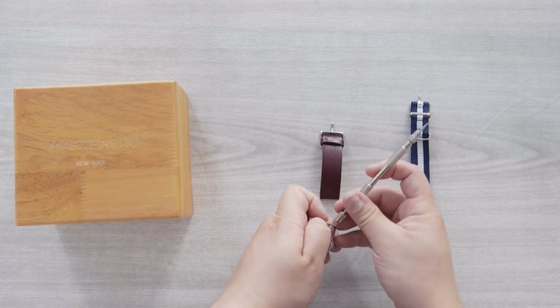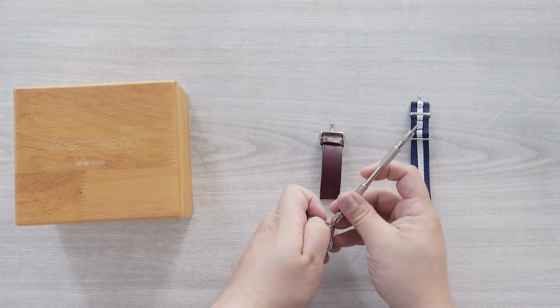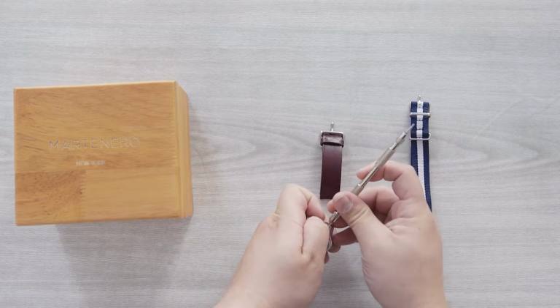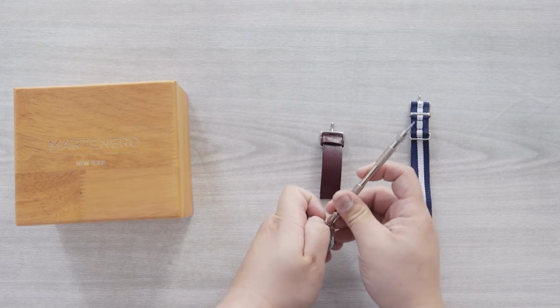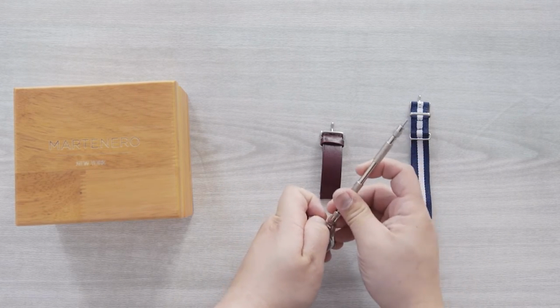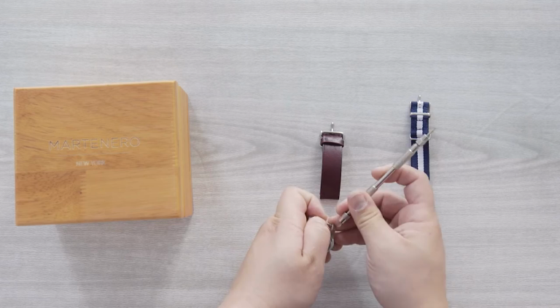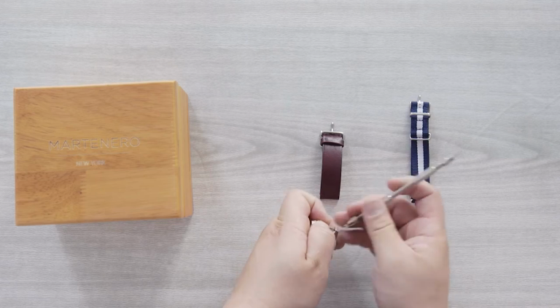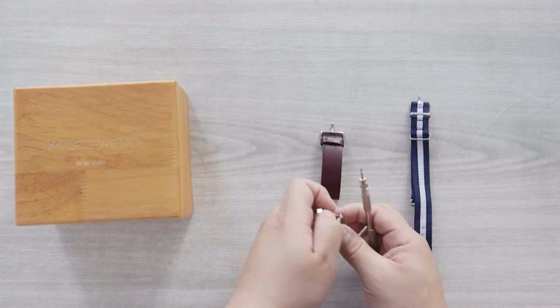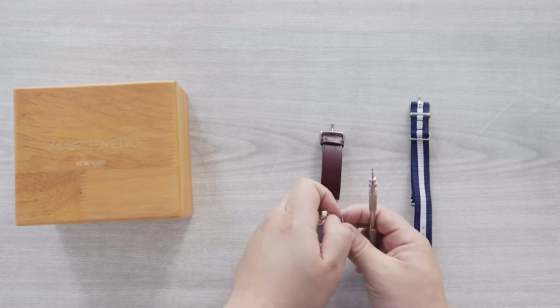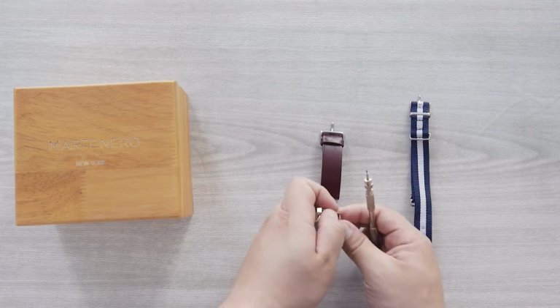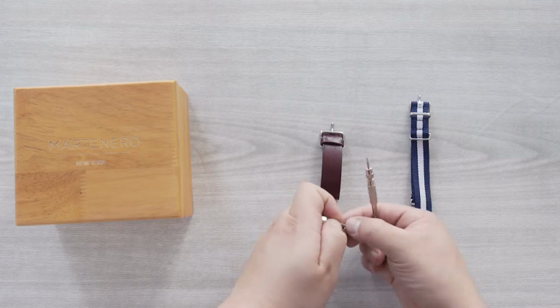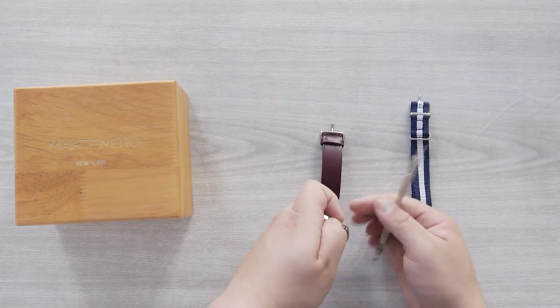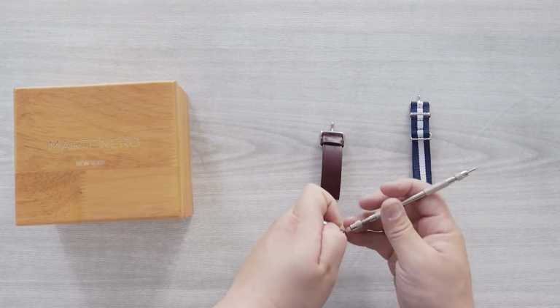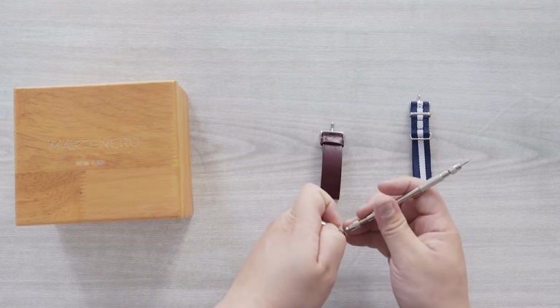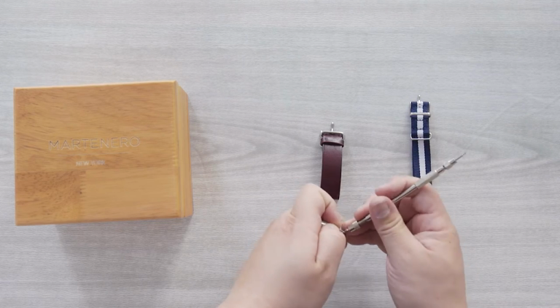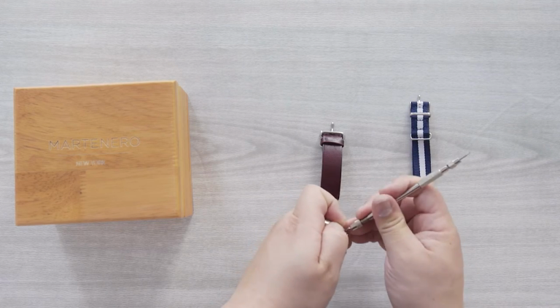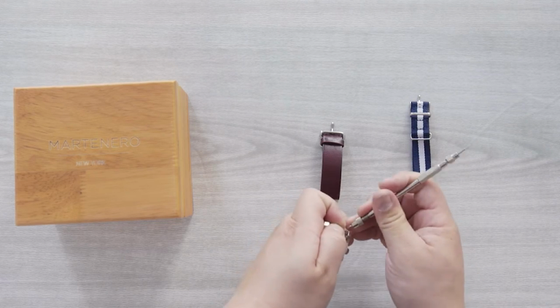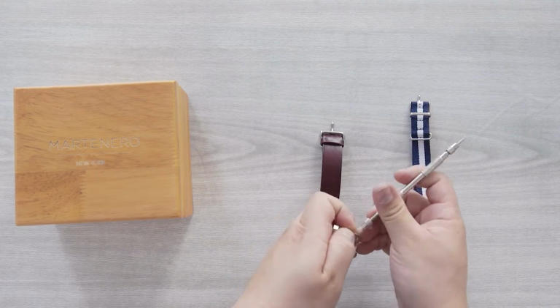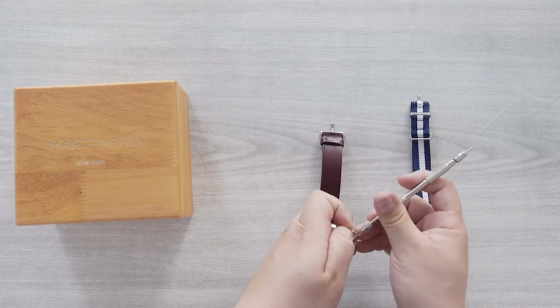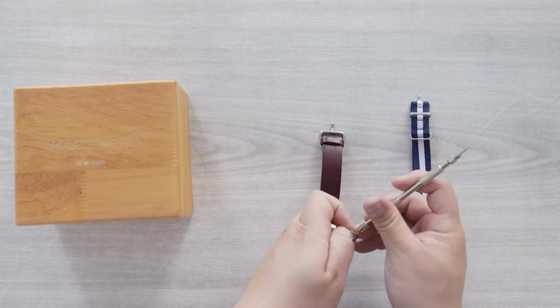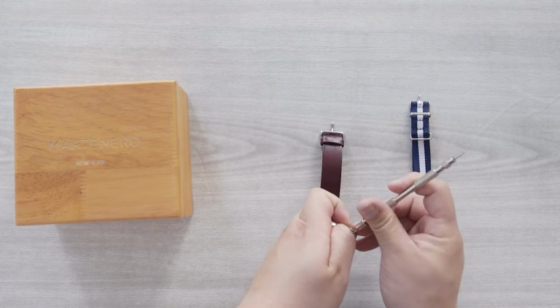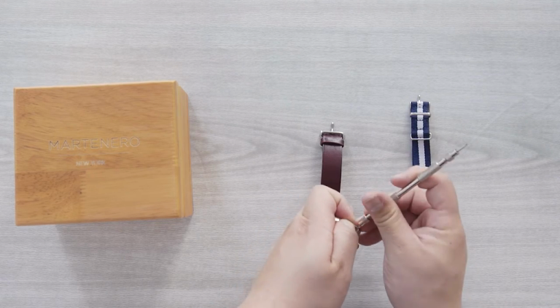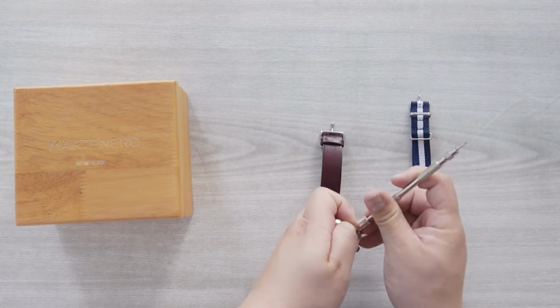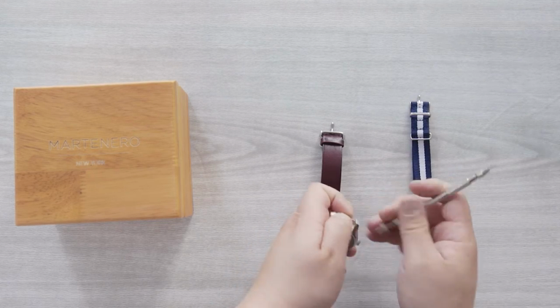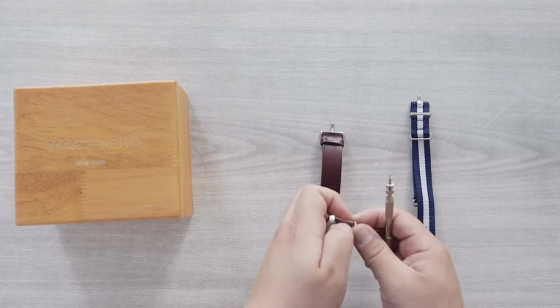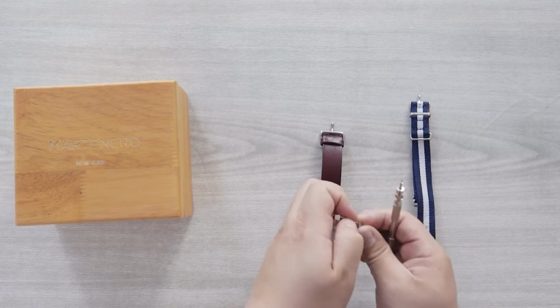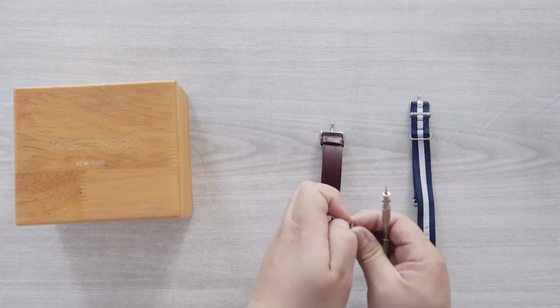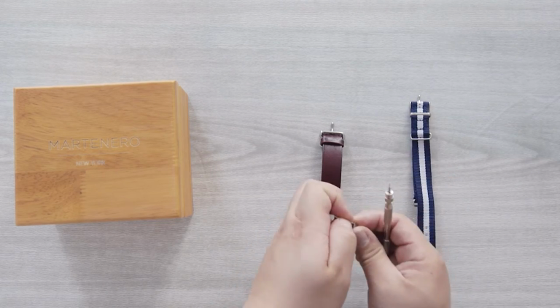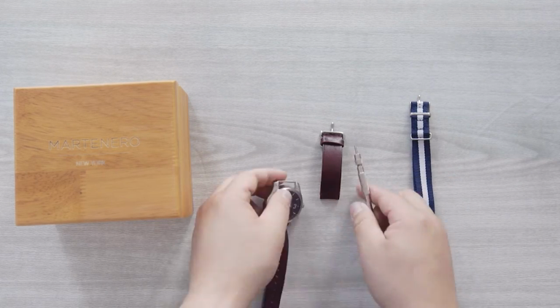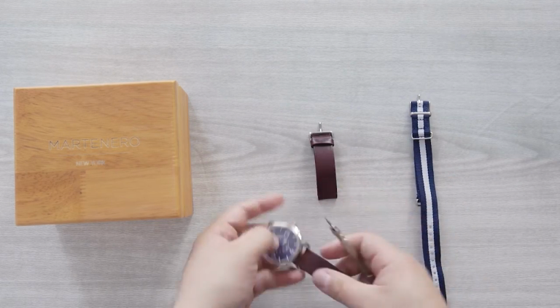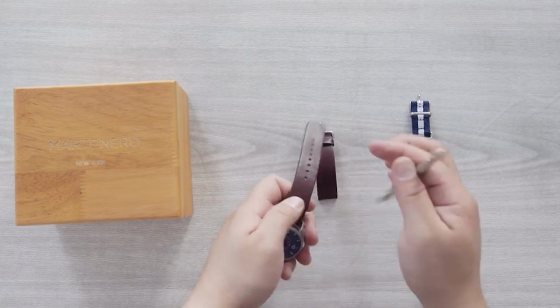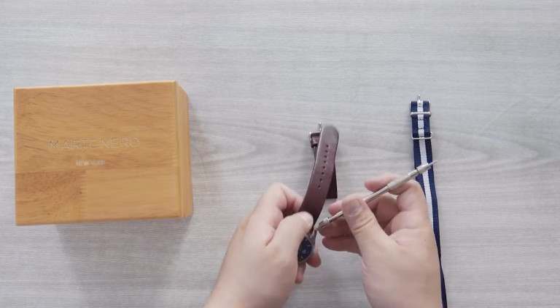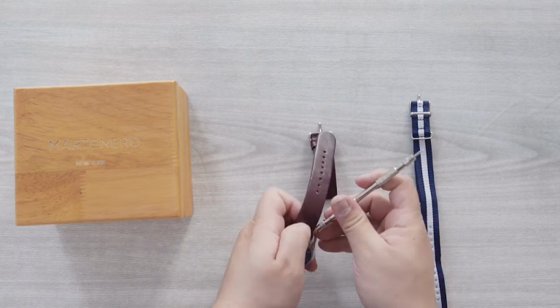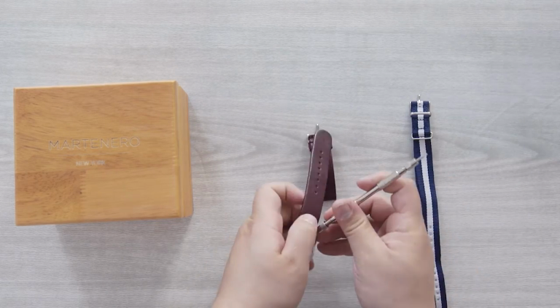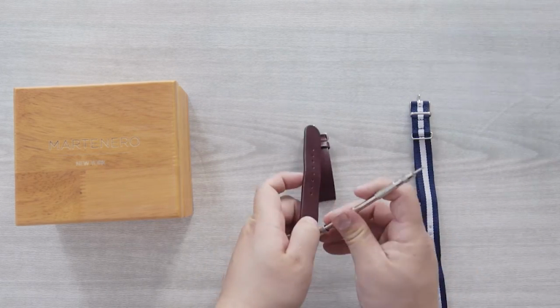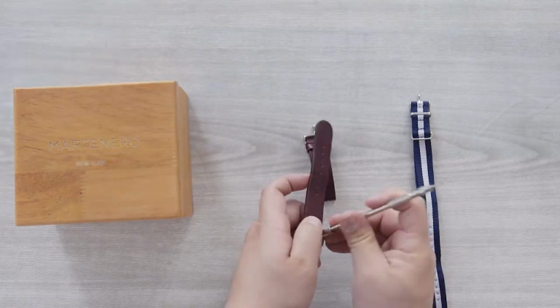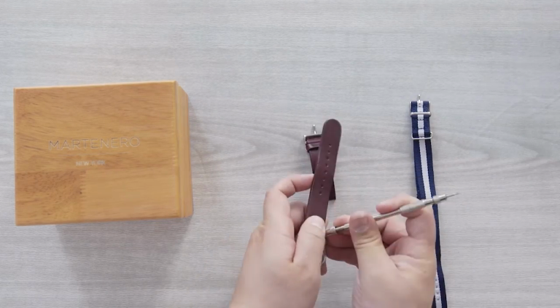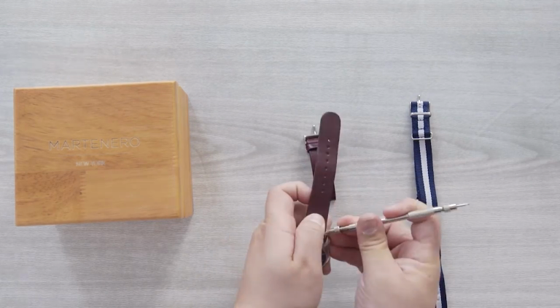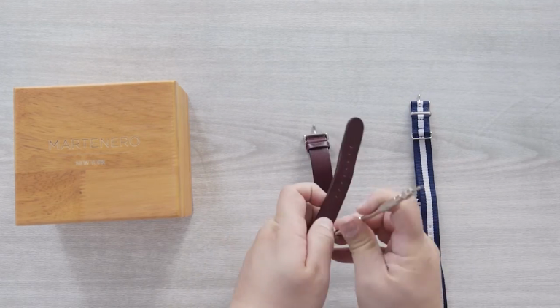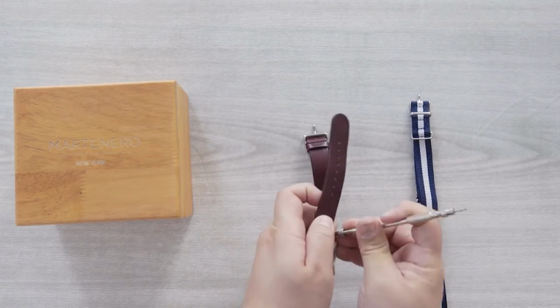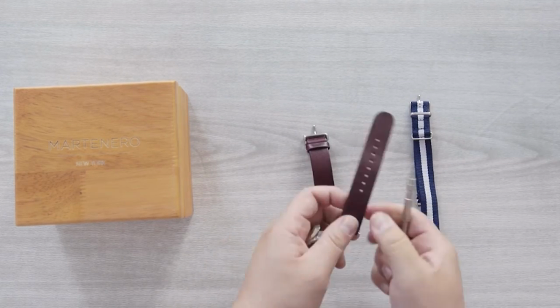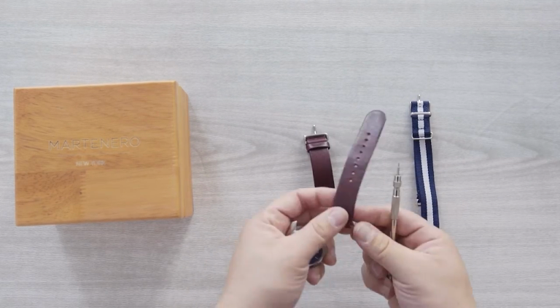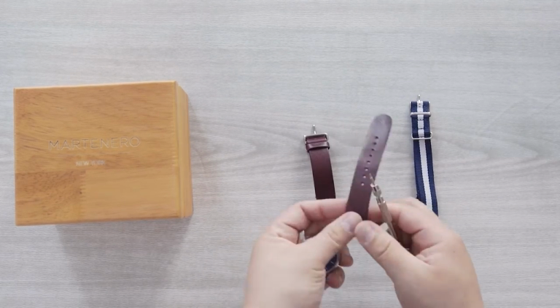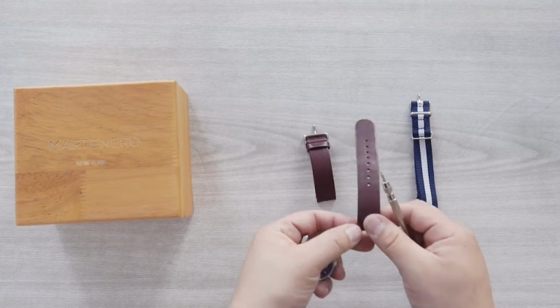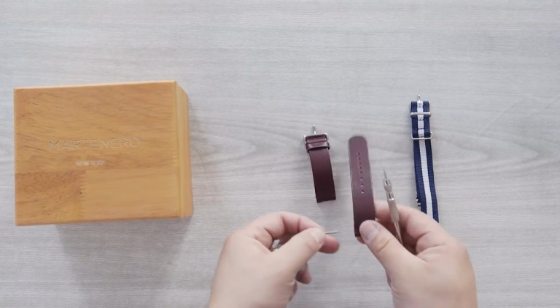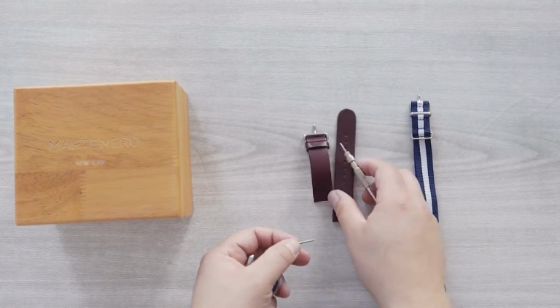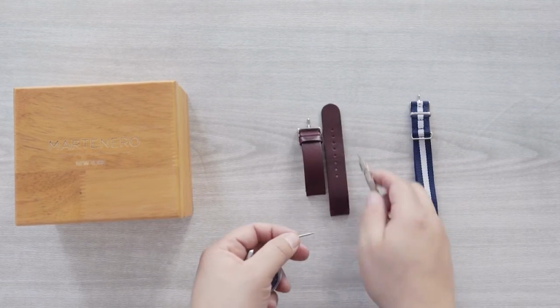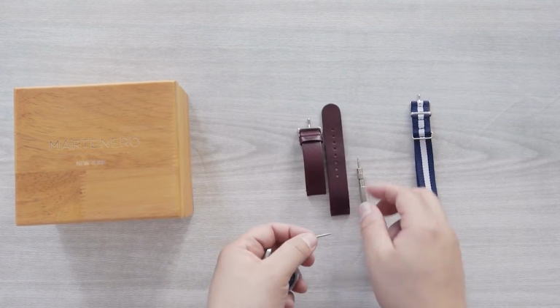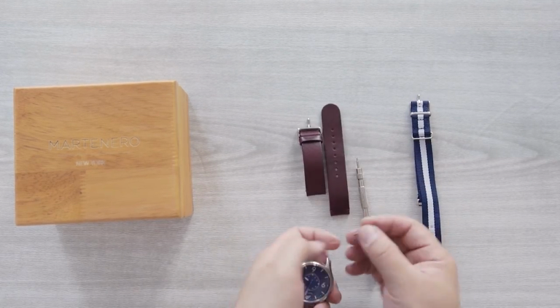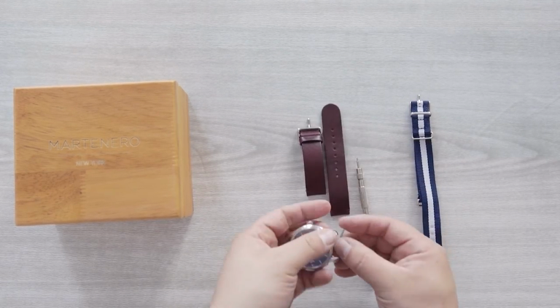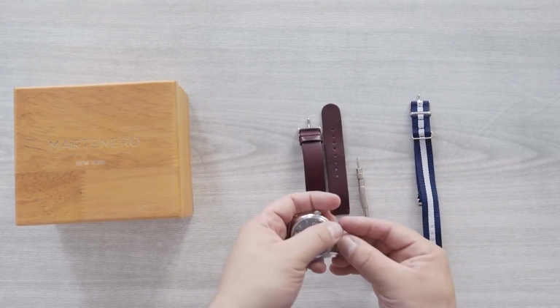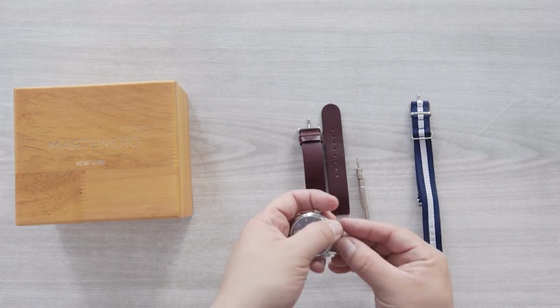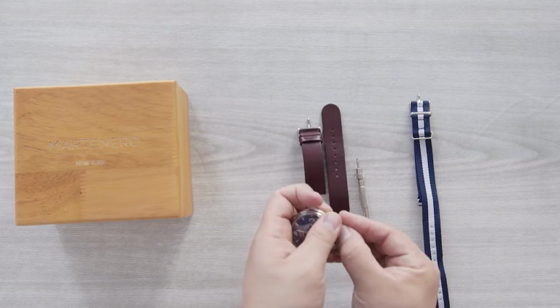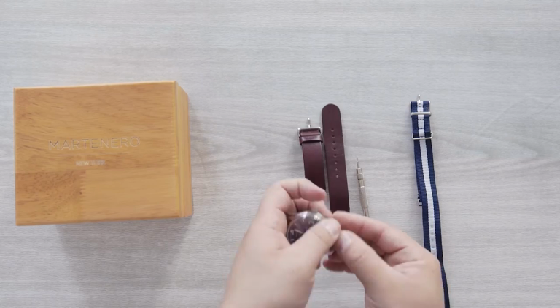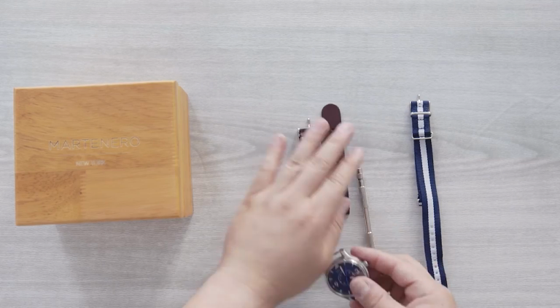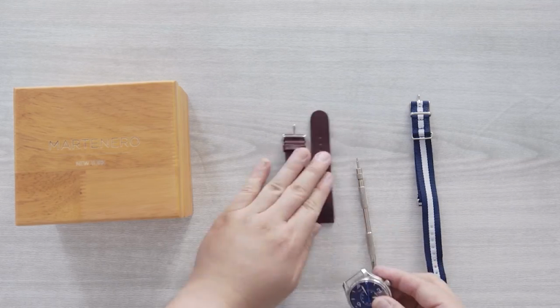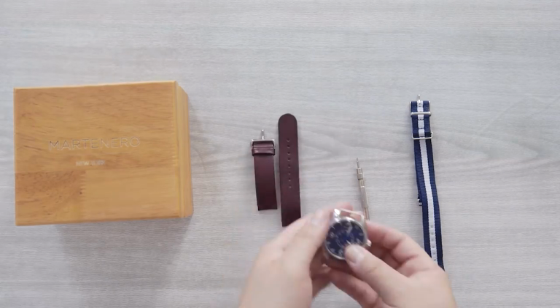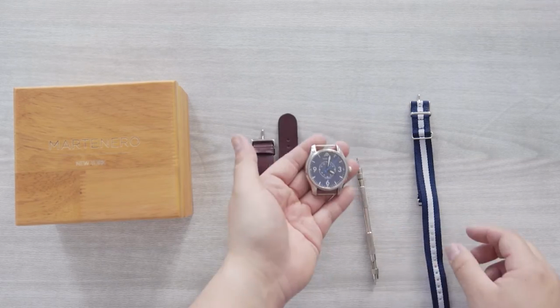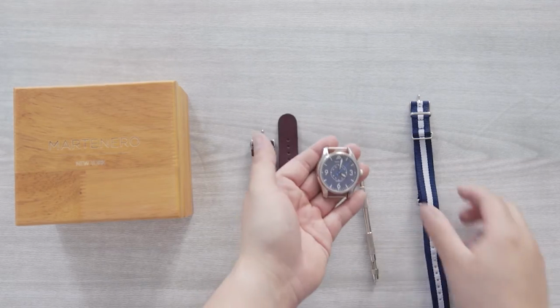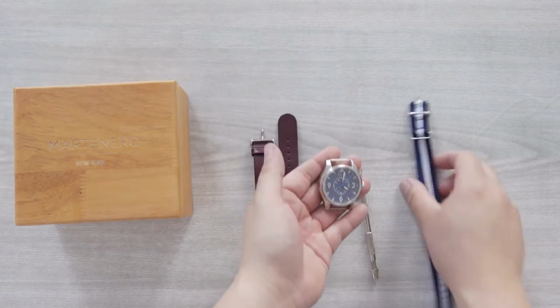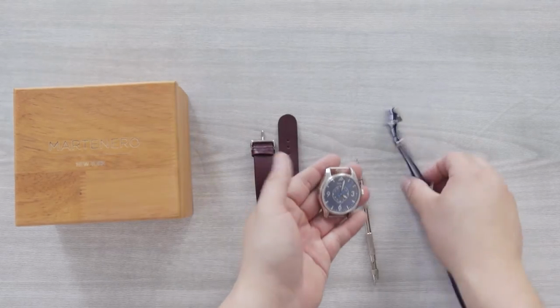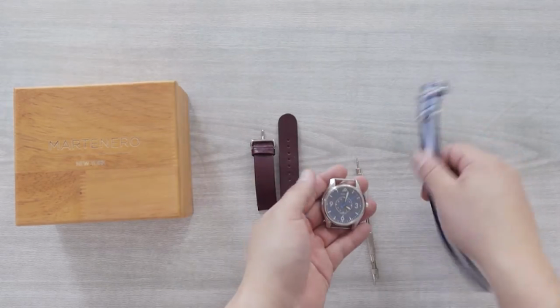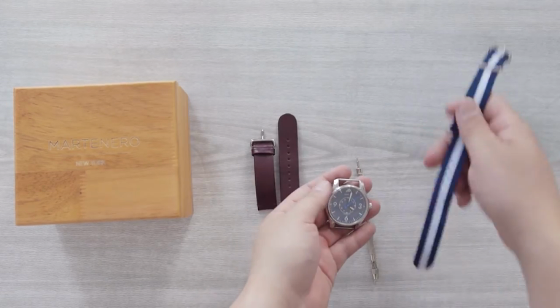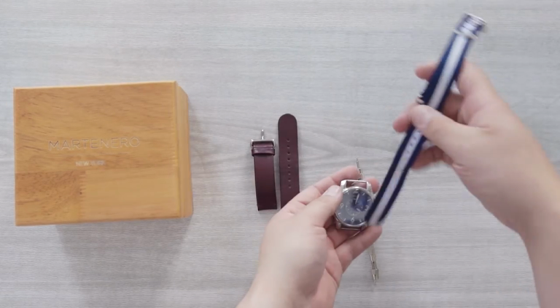Once the pins are removed, you'll need to put them right back in. Once again, you can re-input the pins by using your fingers or using a tool.